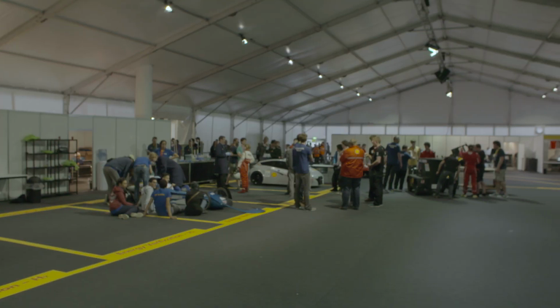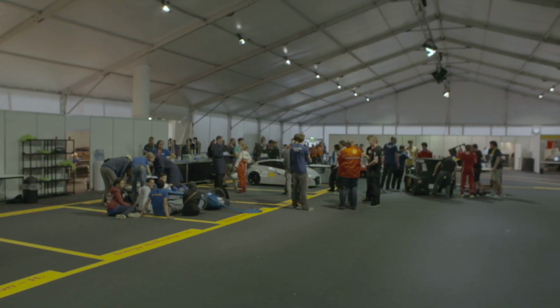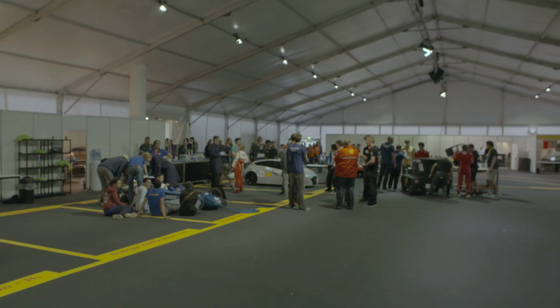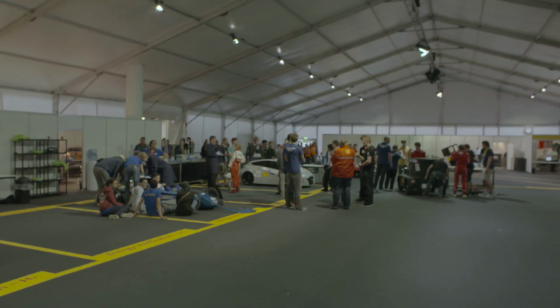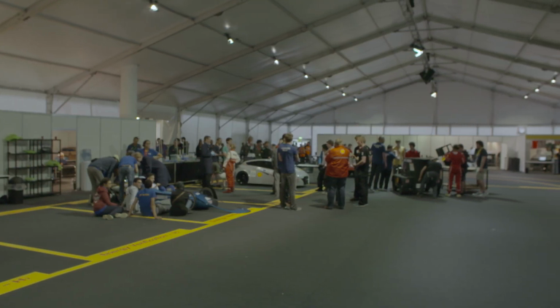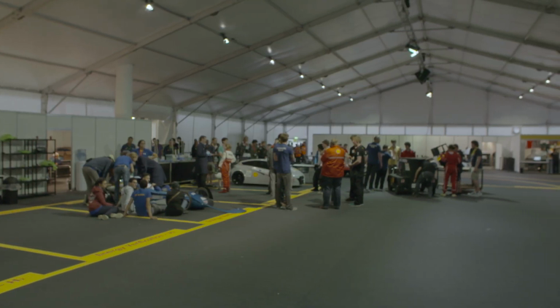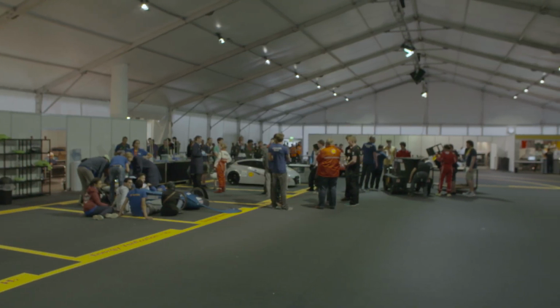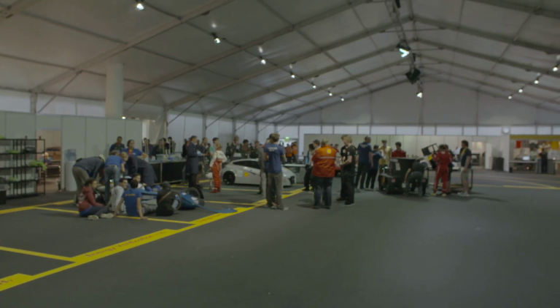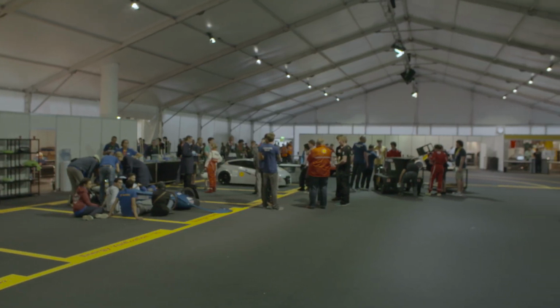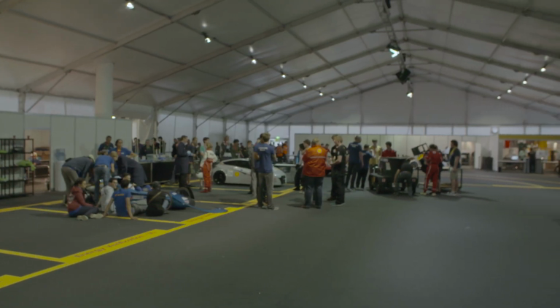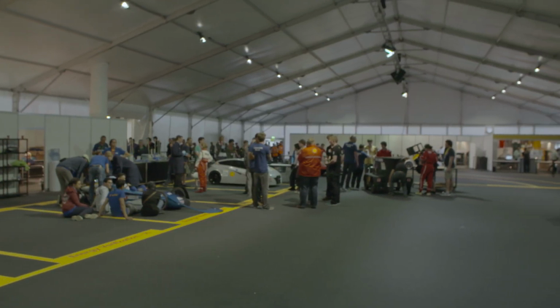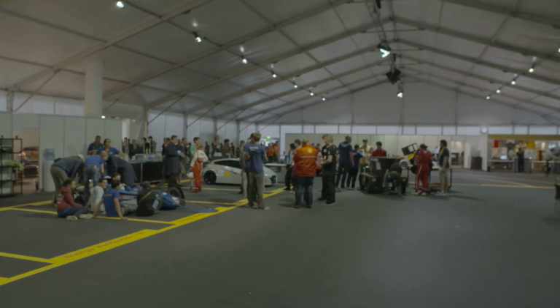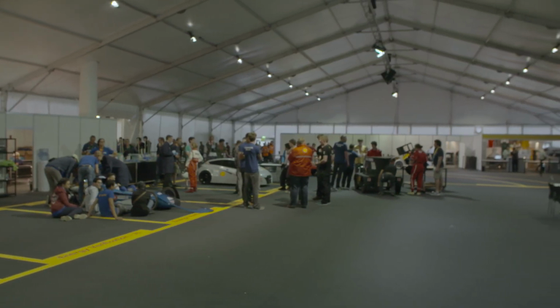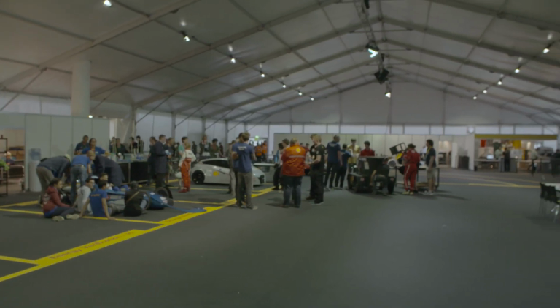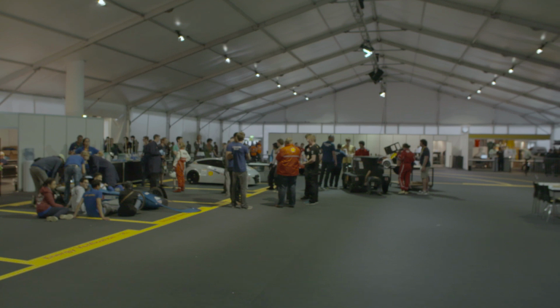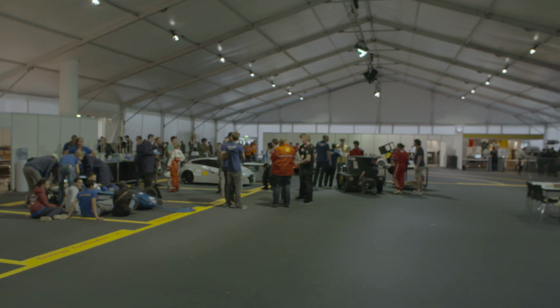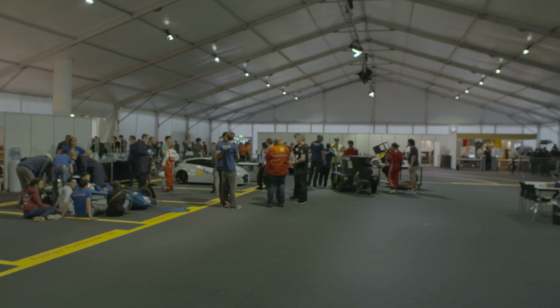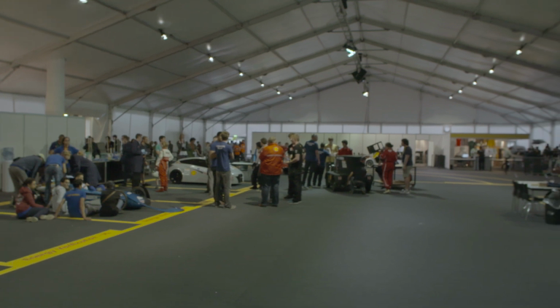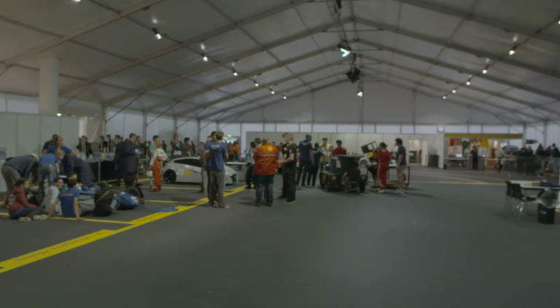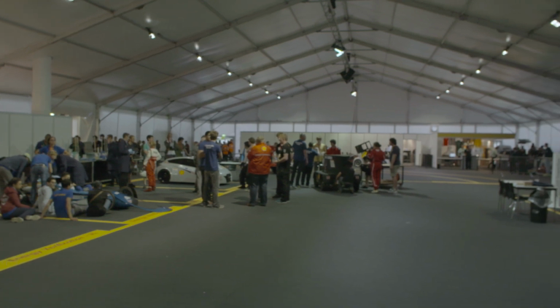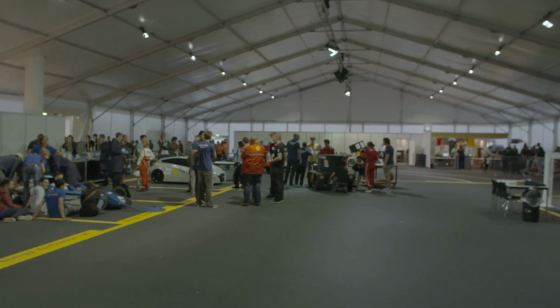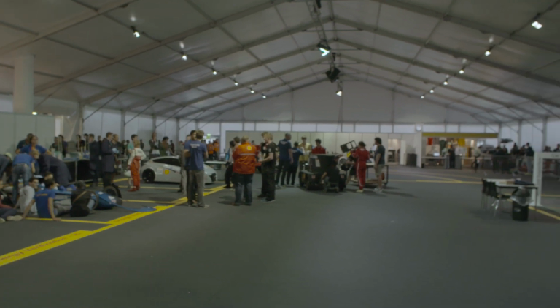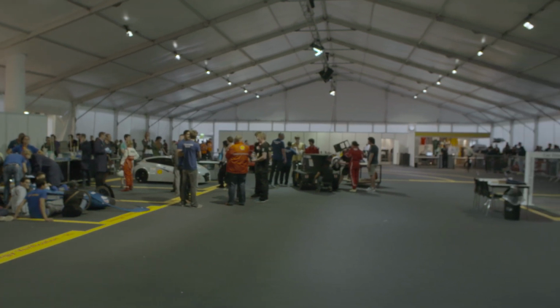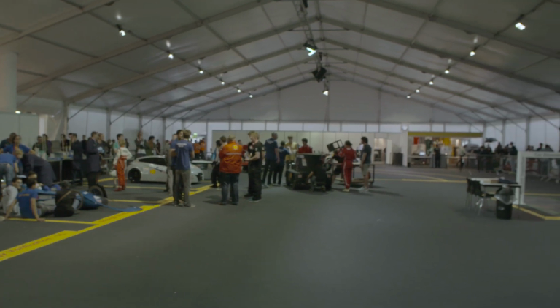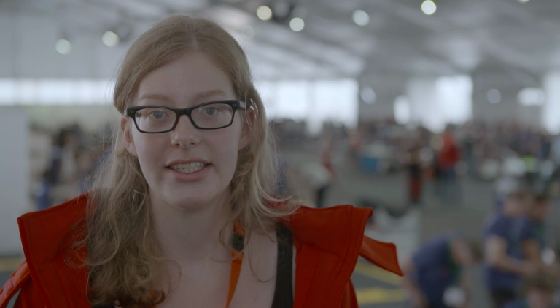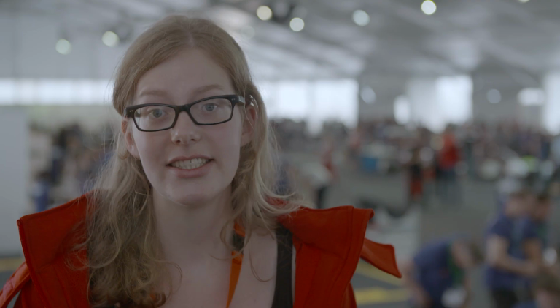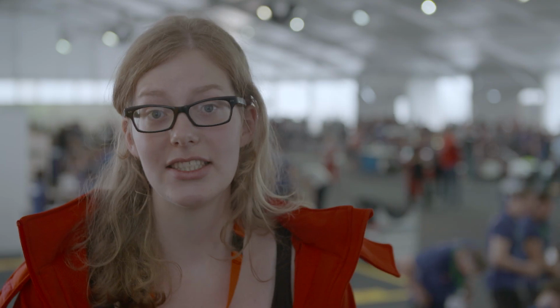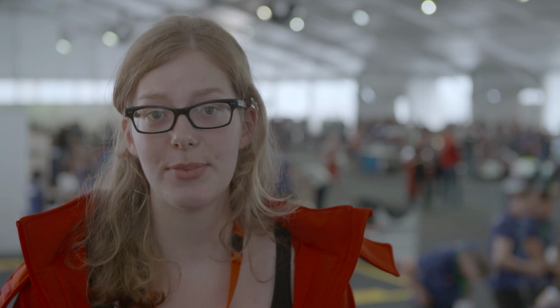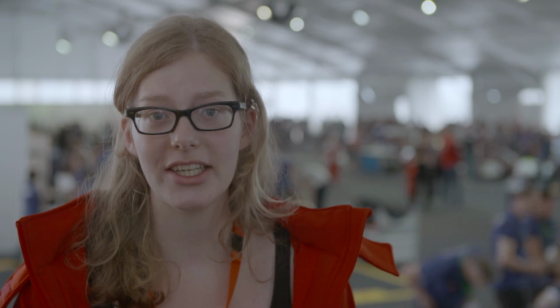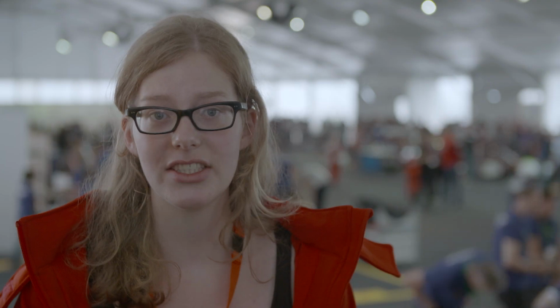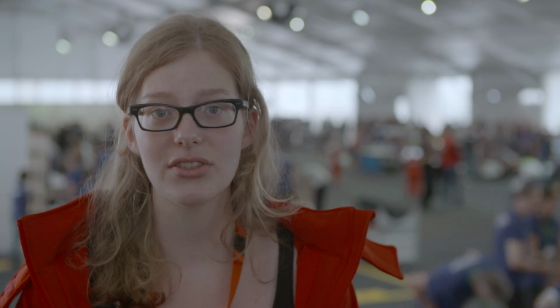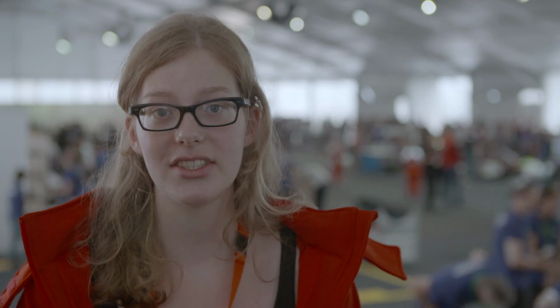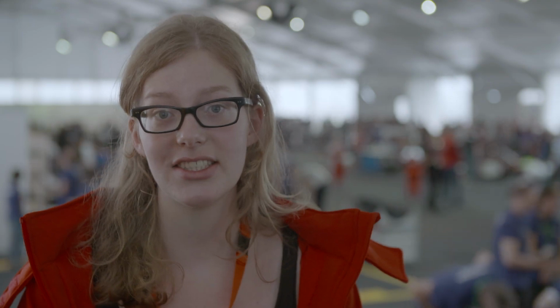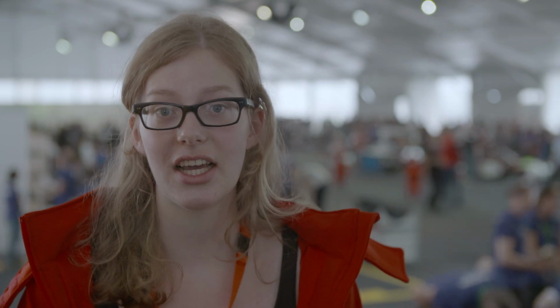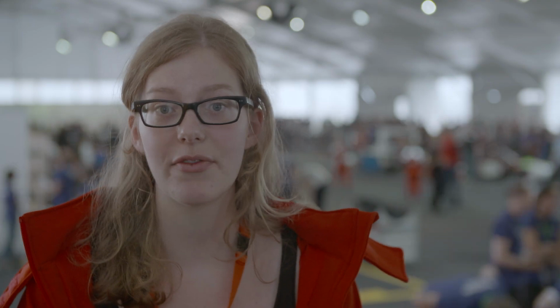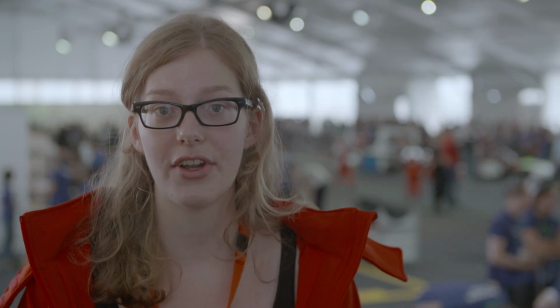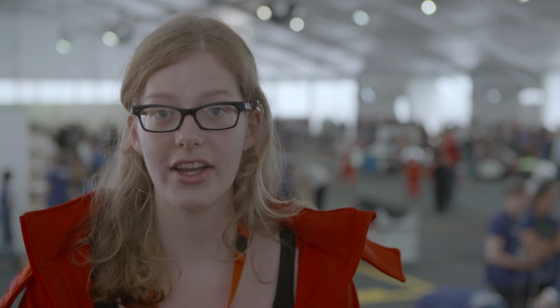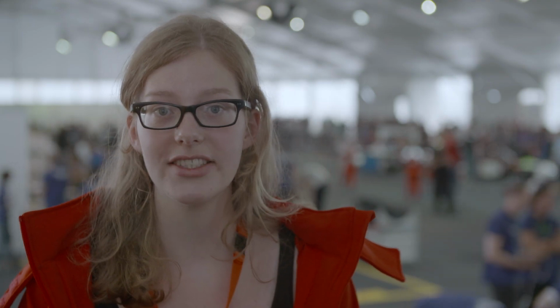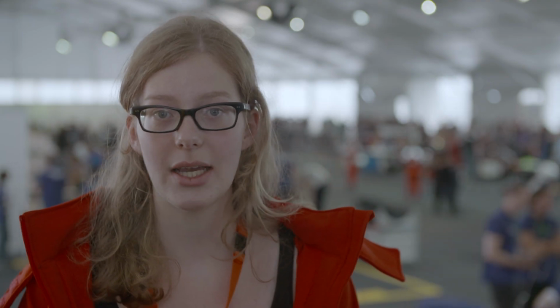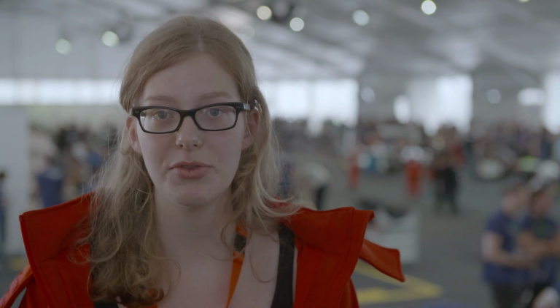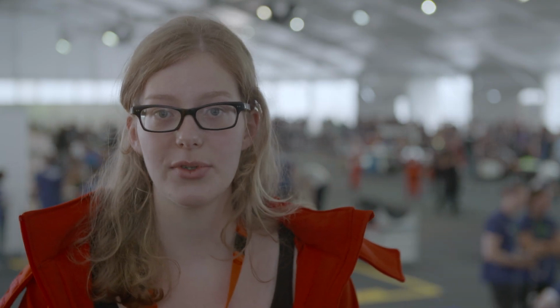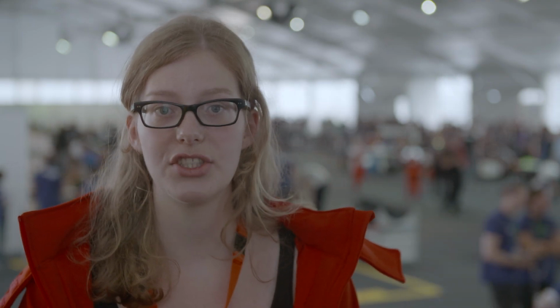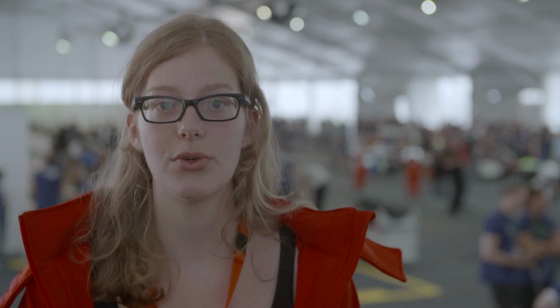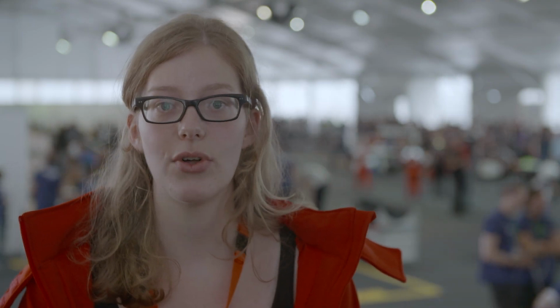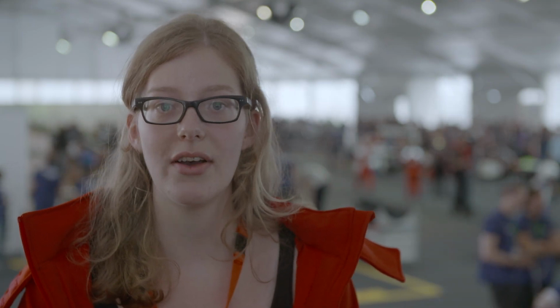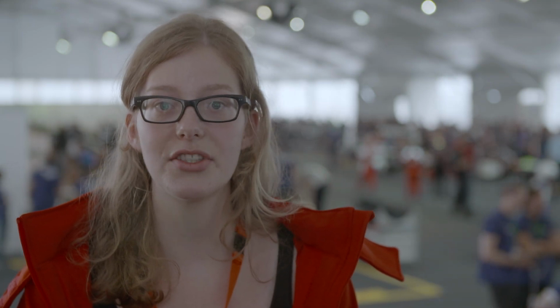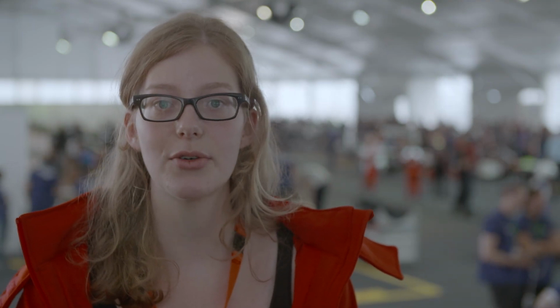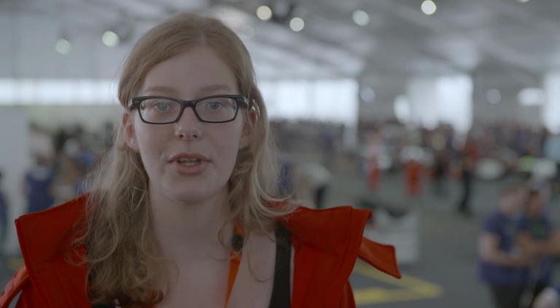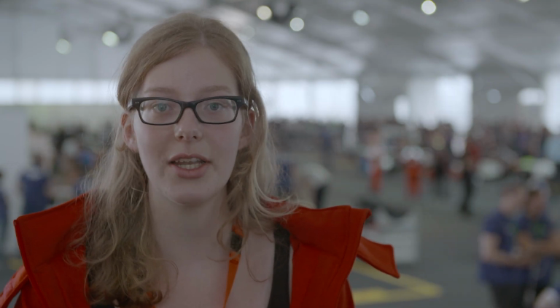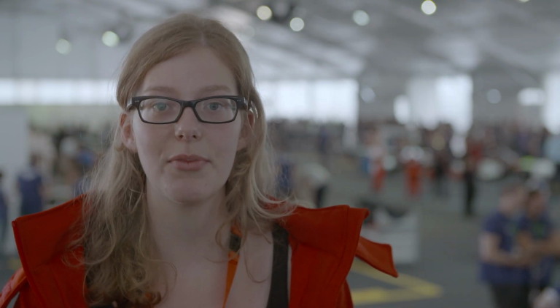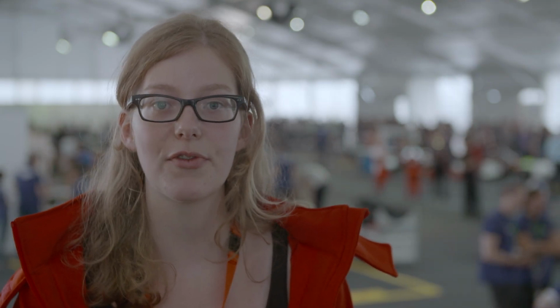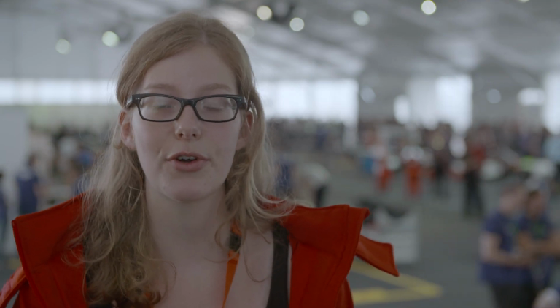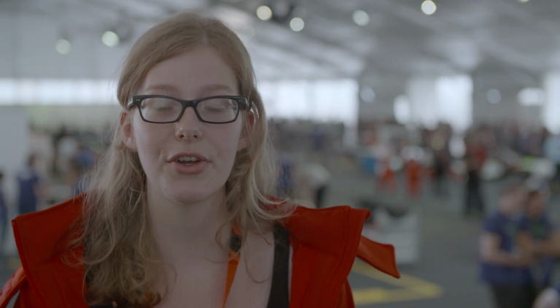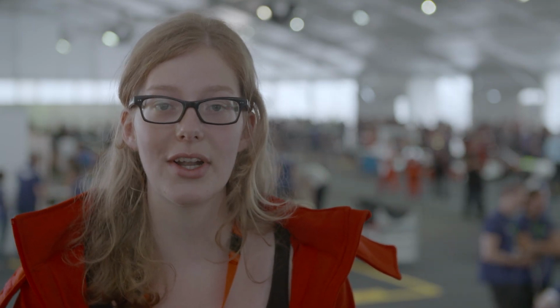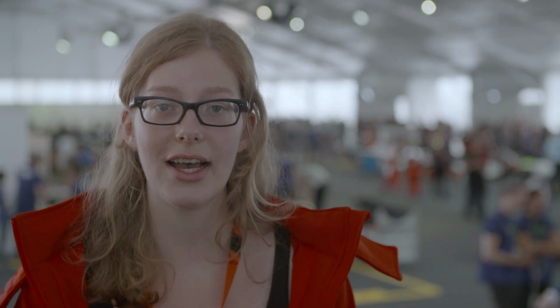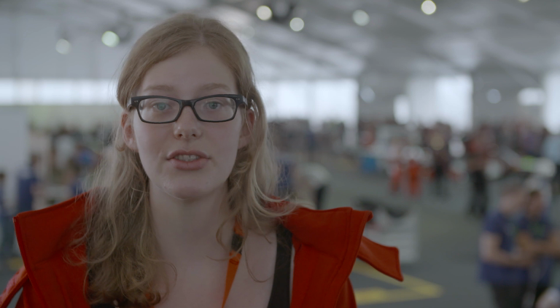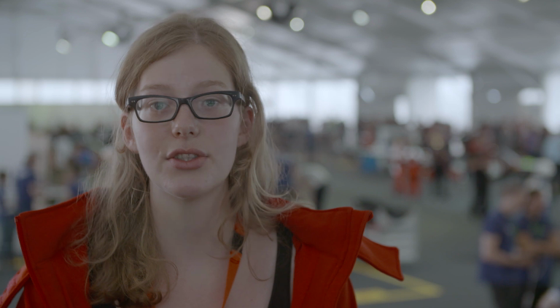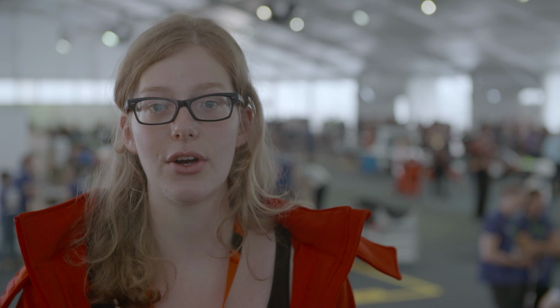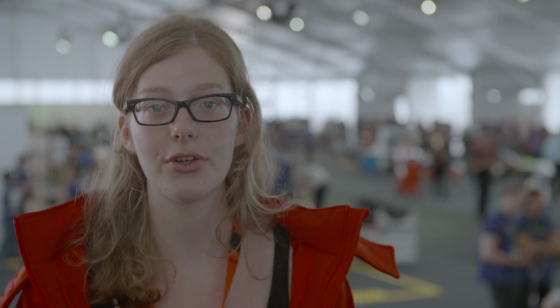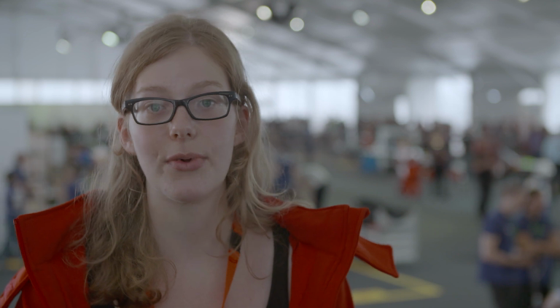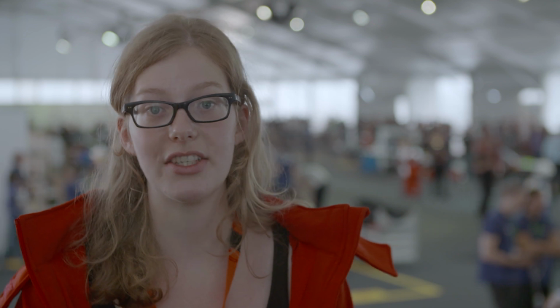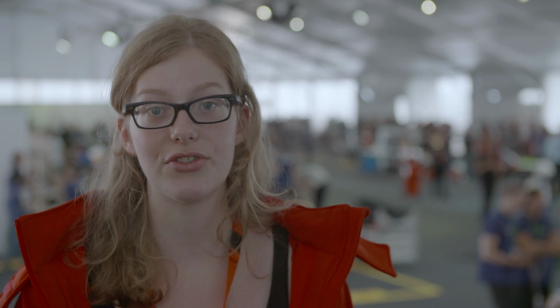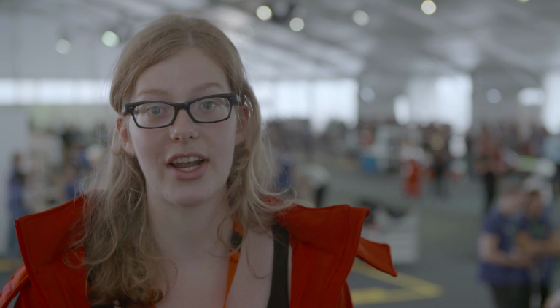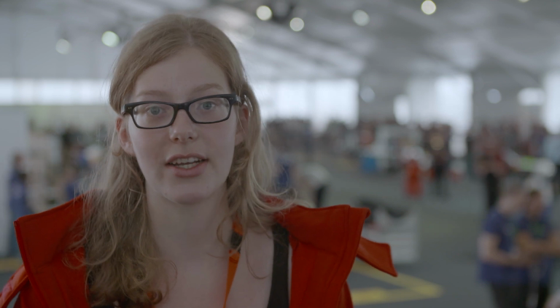Behind me are the technical and safety inspections. These inspections consist of 9 steps which you all have to complete before you're allowed to go on the racetrack.